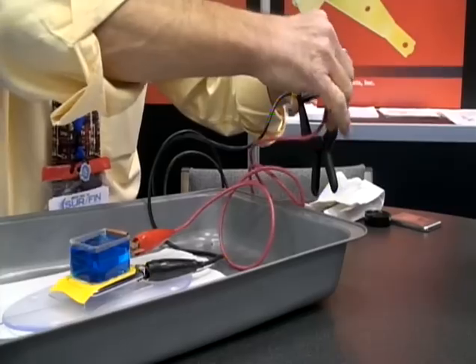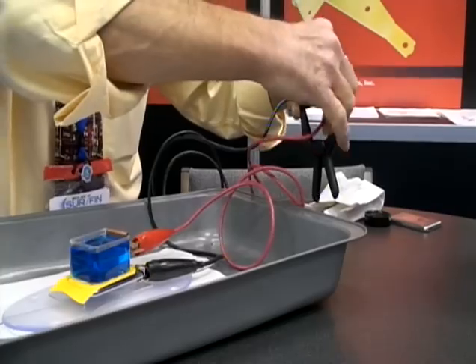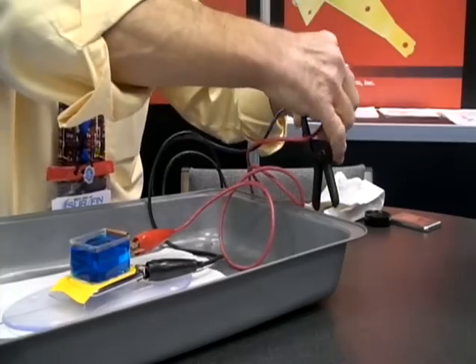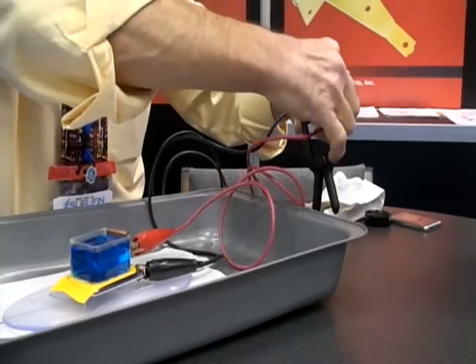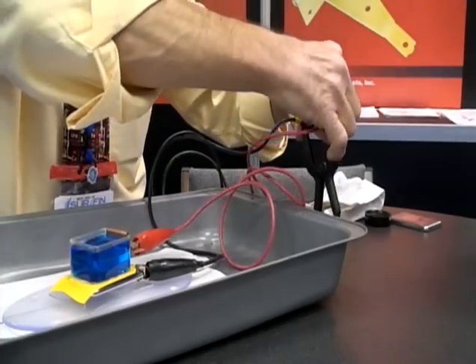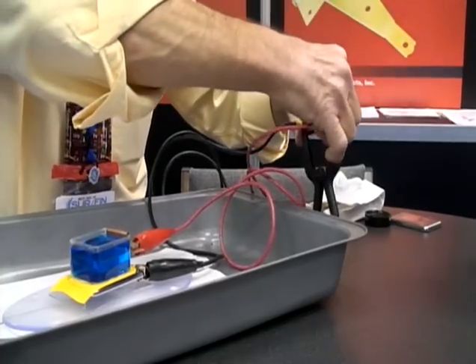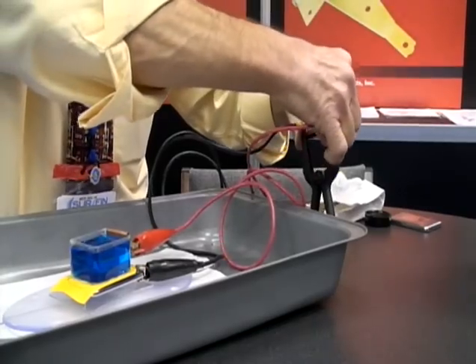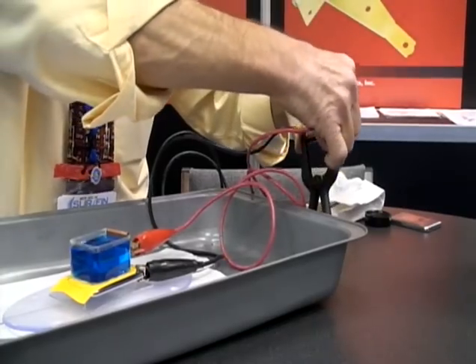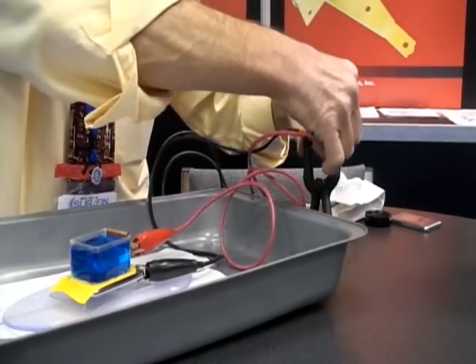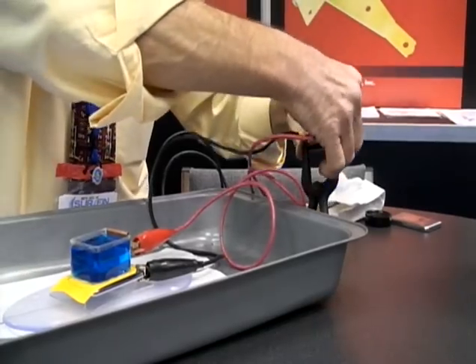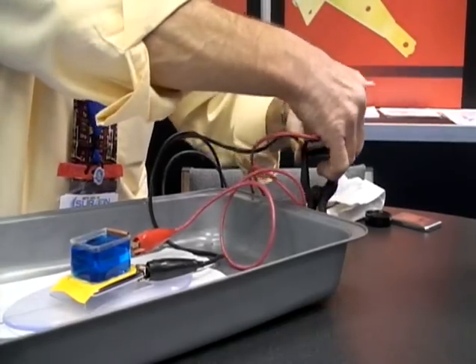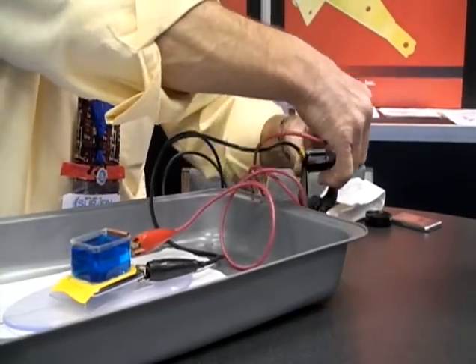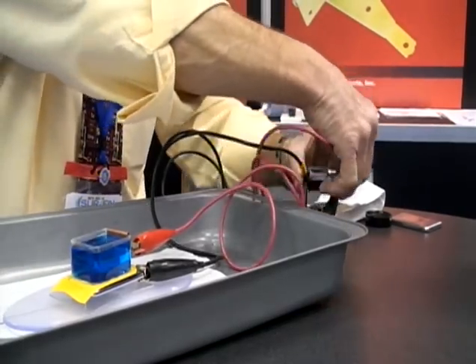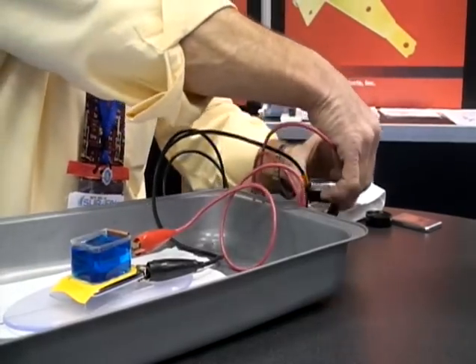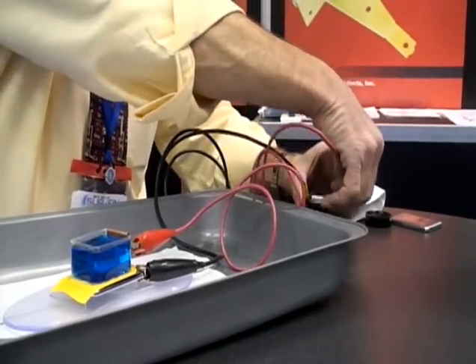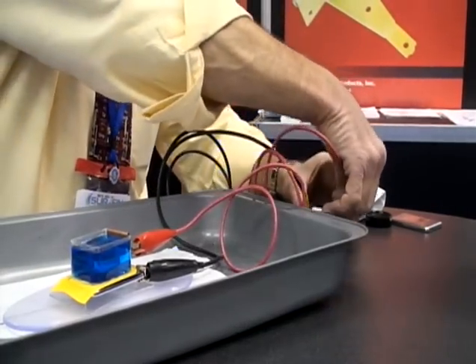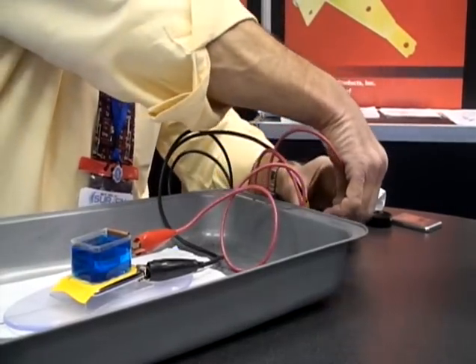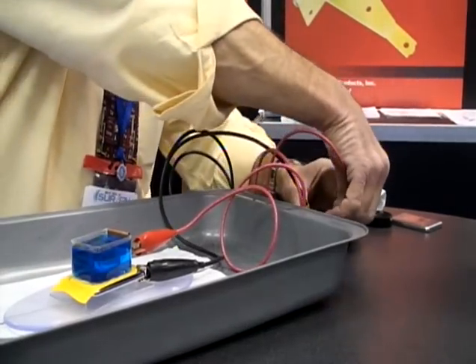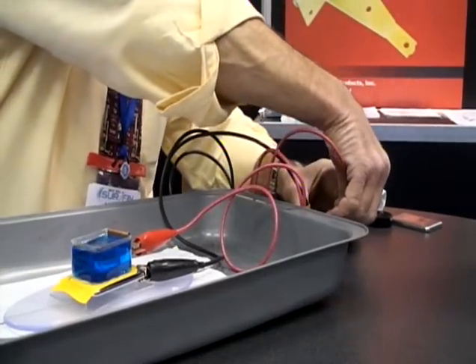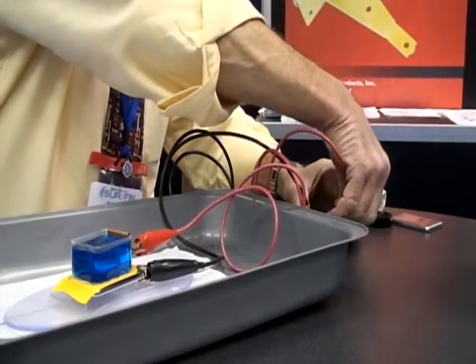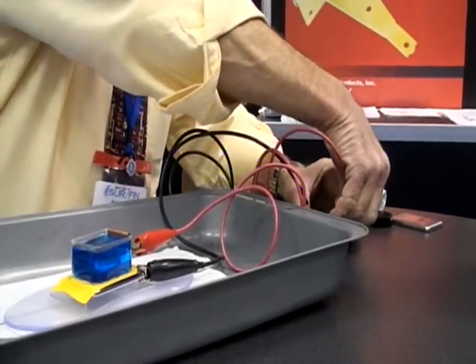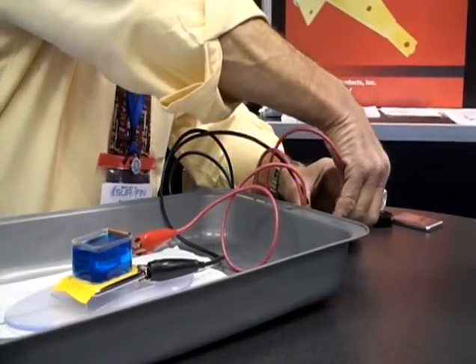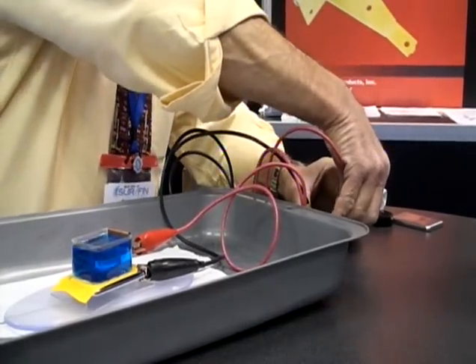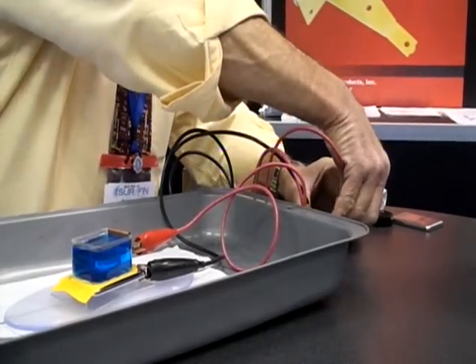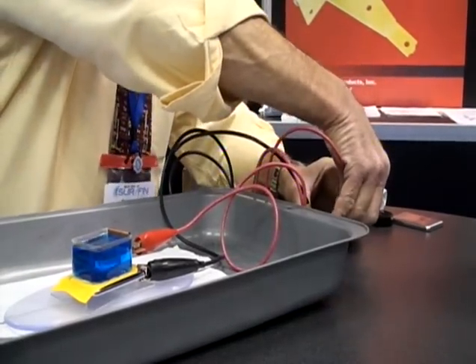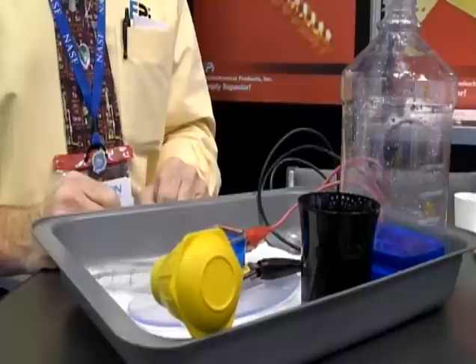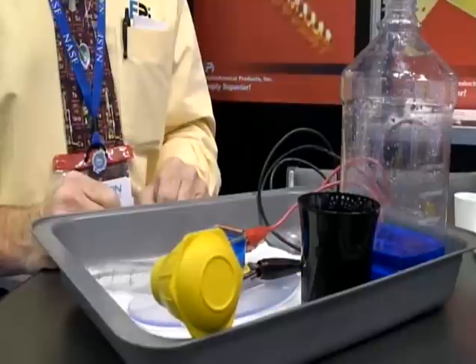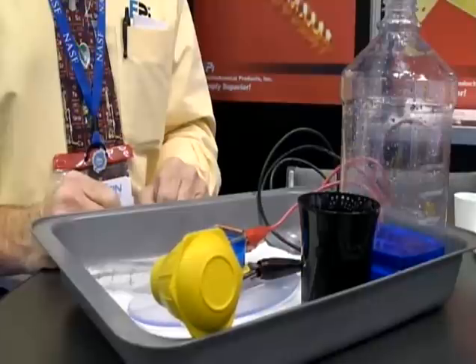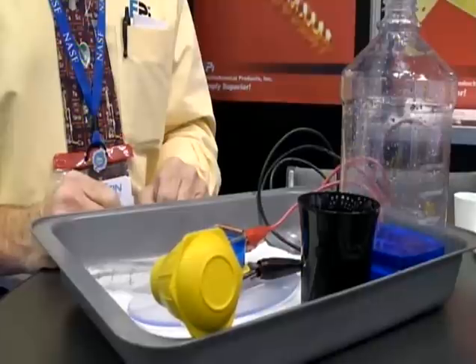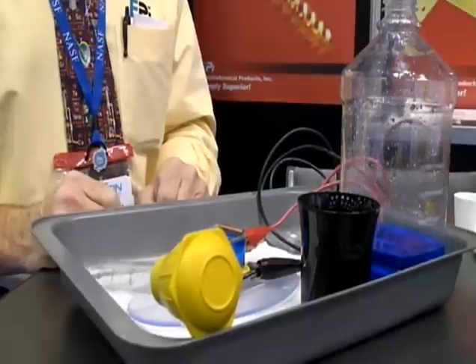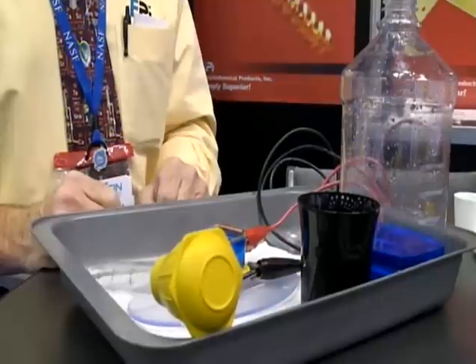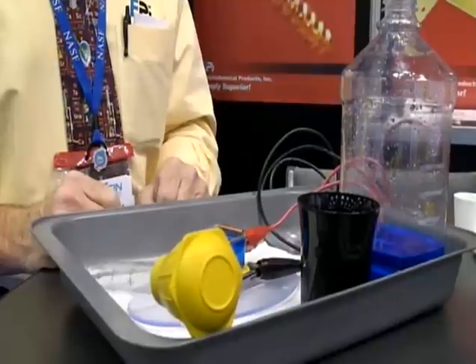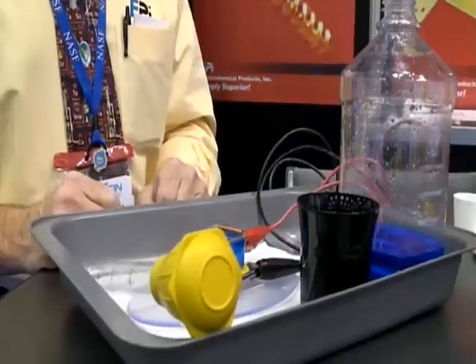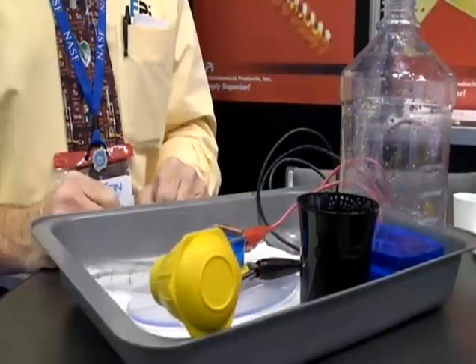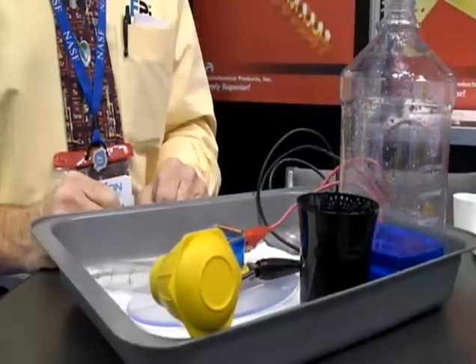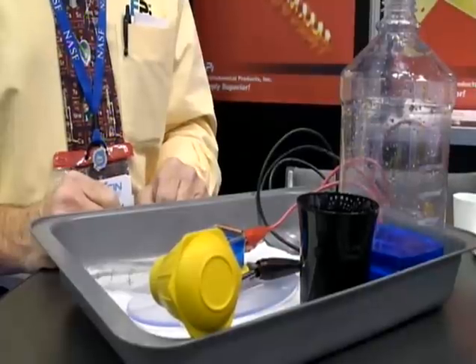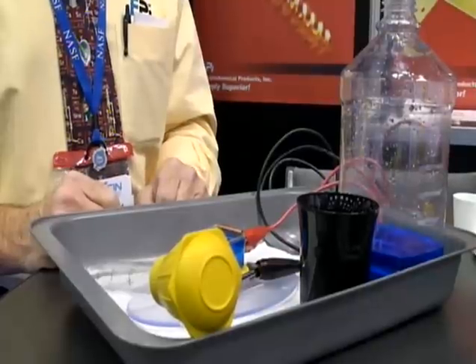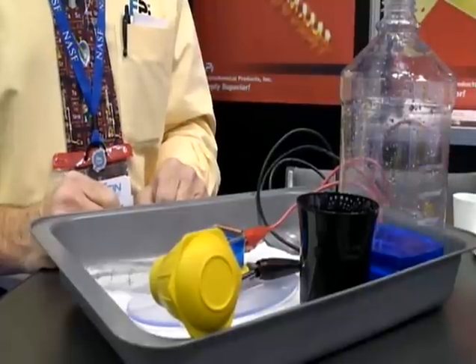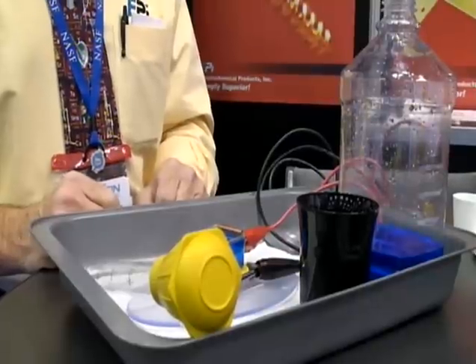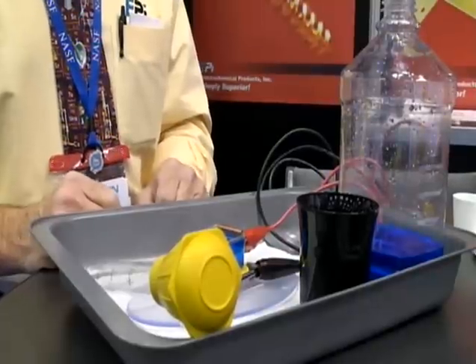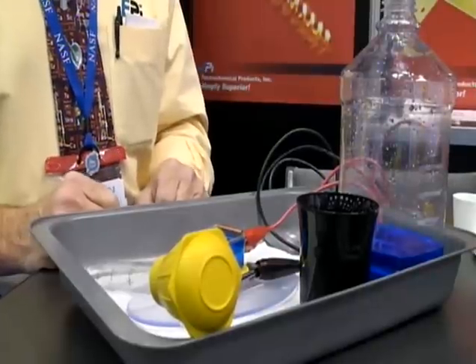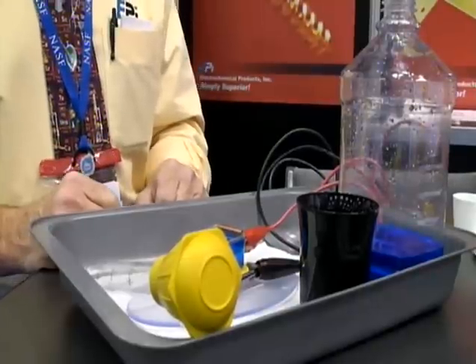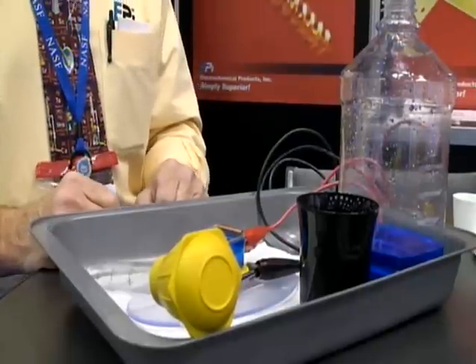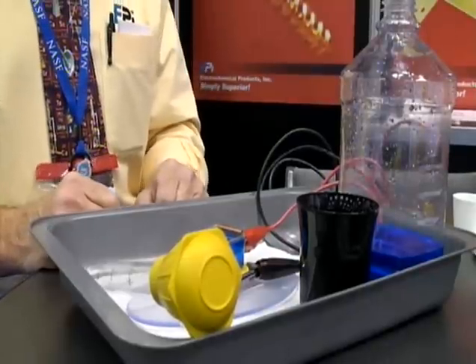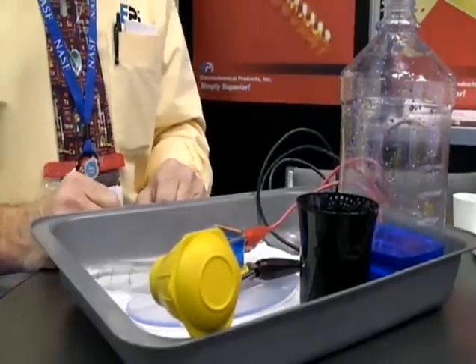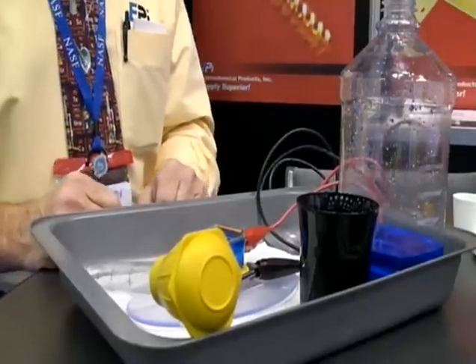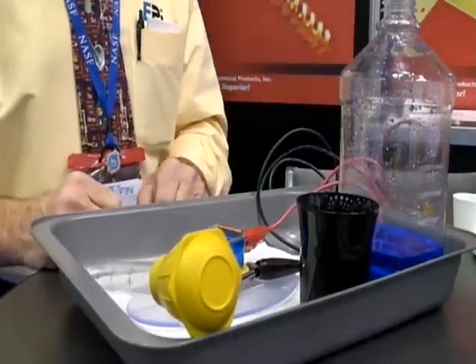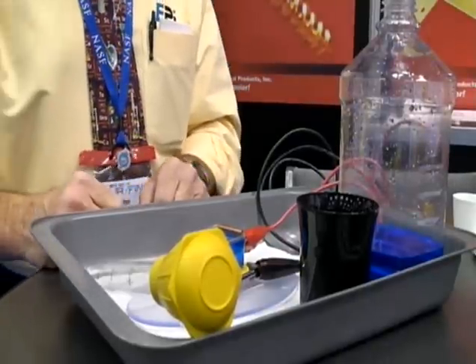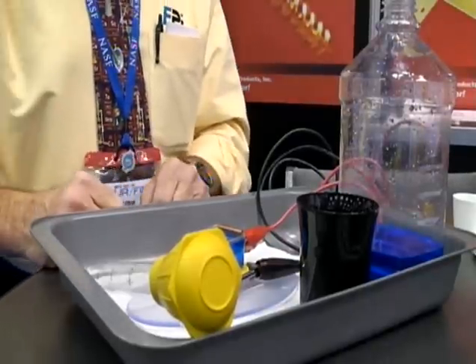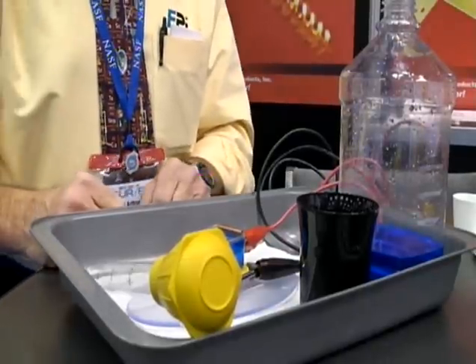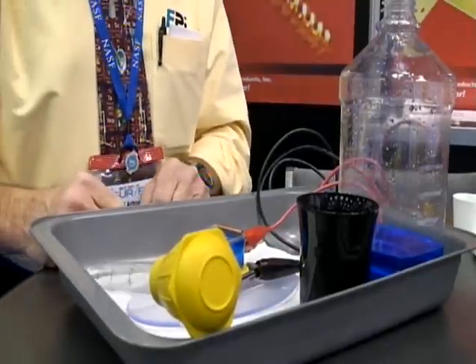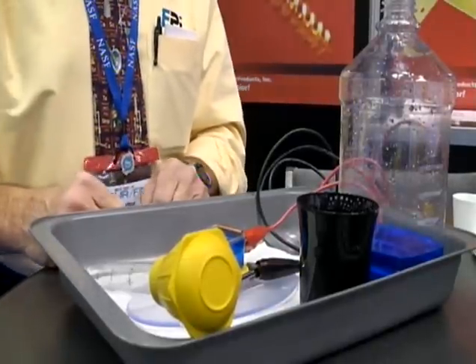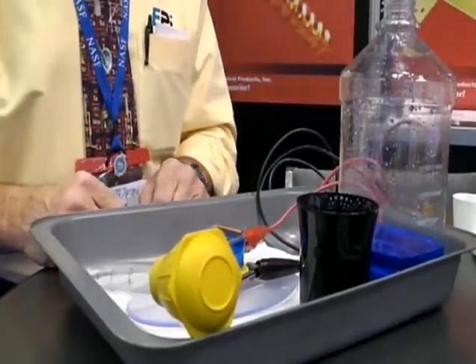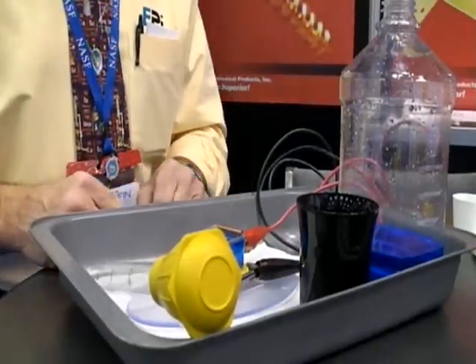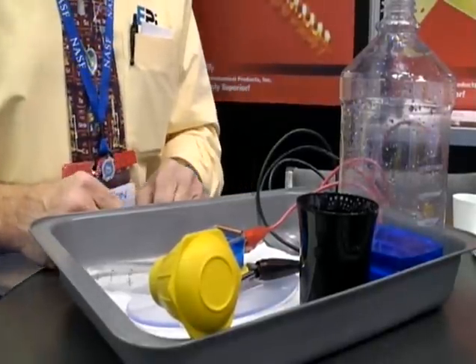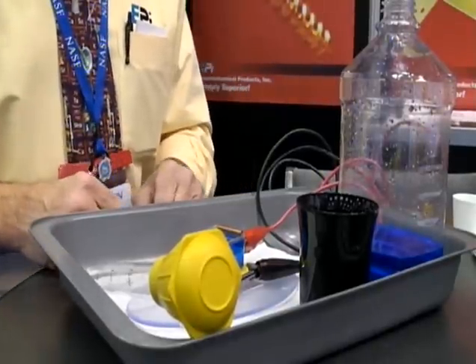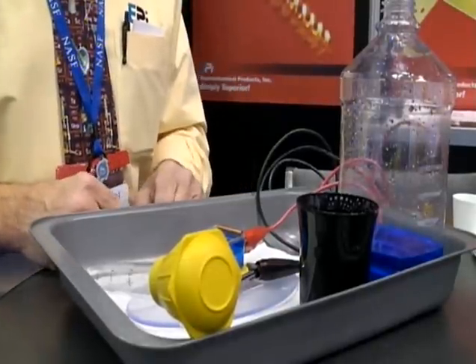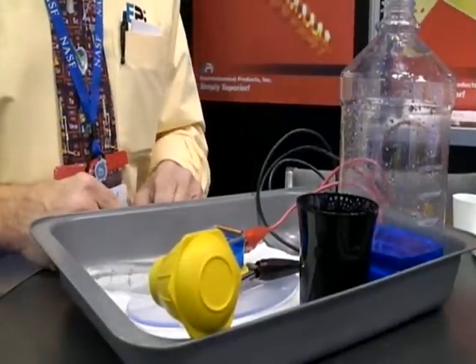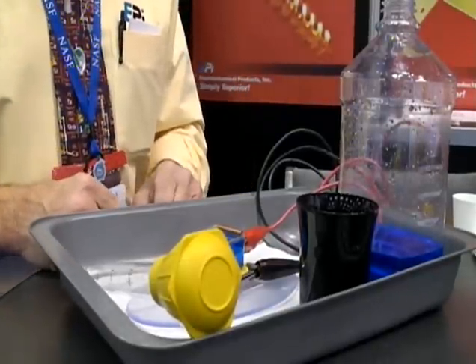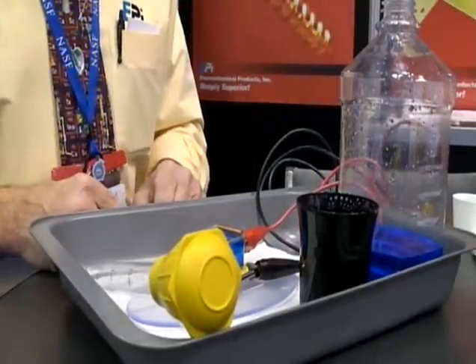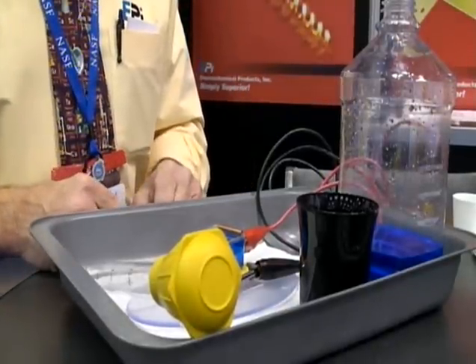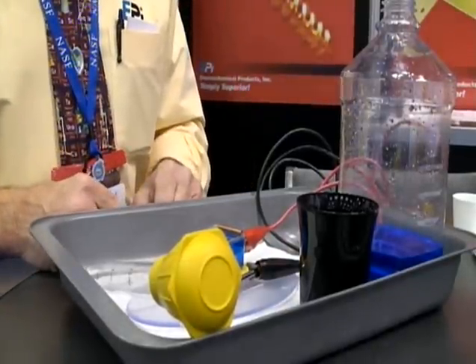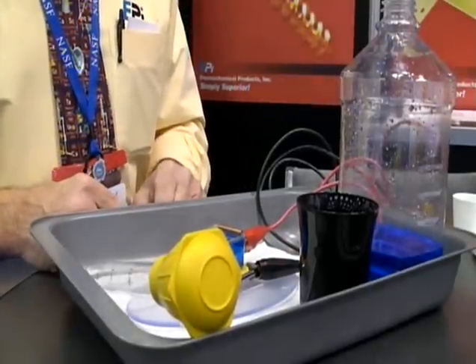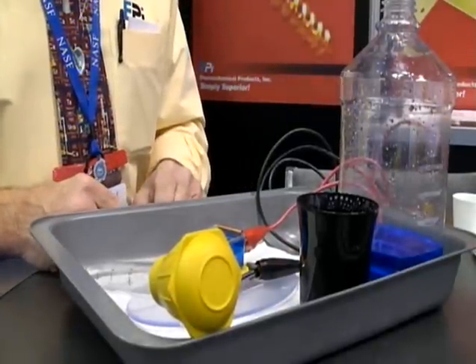Let's see what it looks like when it's done plating. Our final plating time can be from three to five minutes.